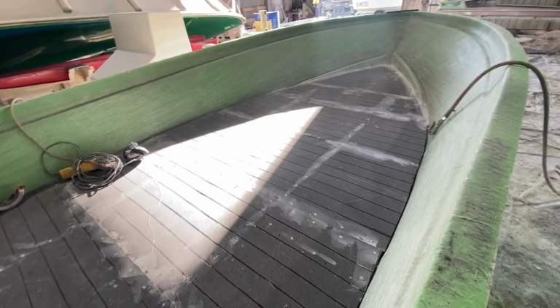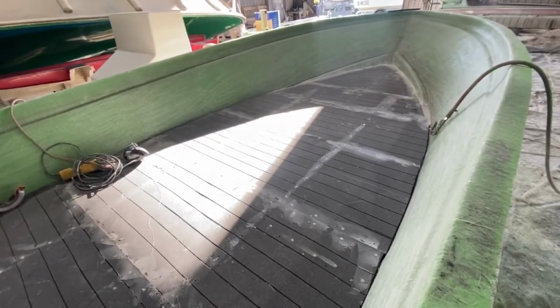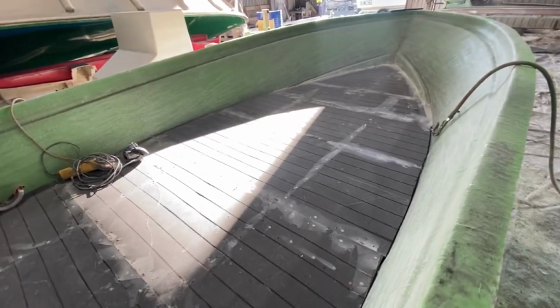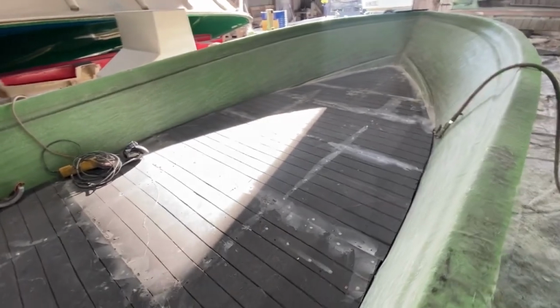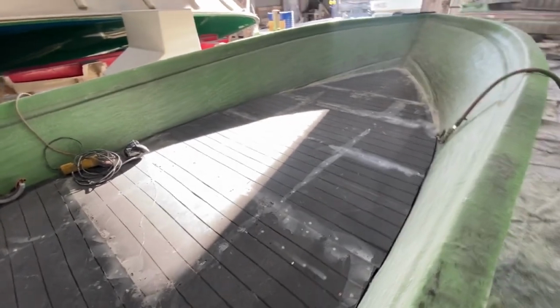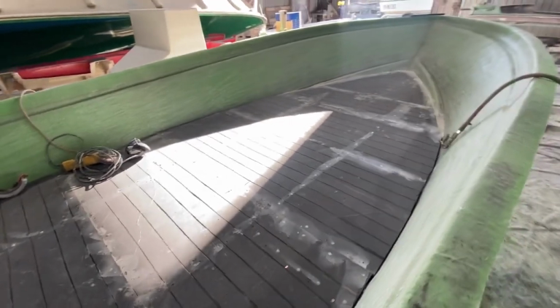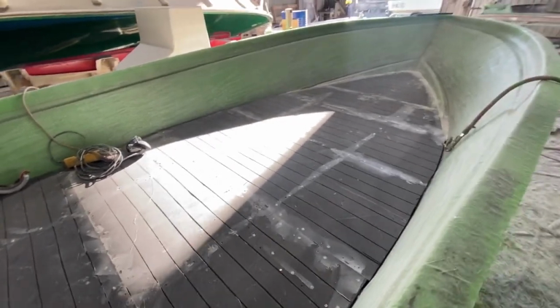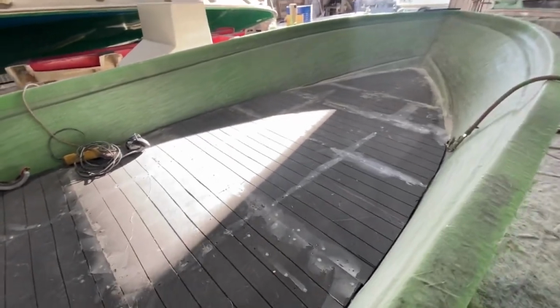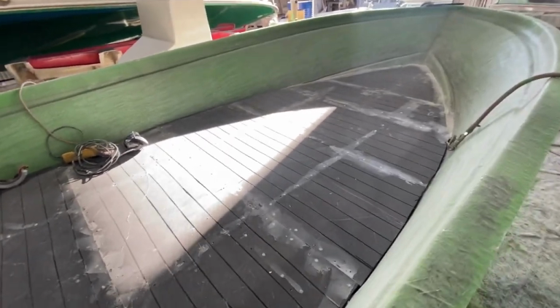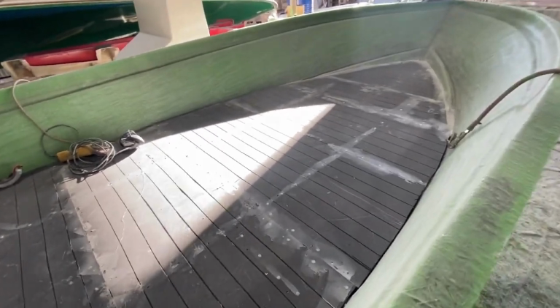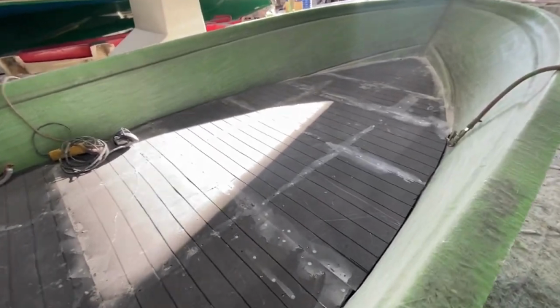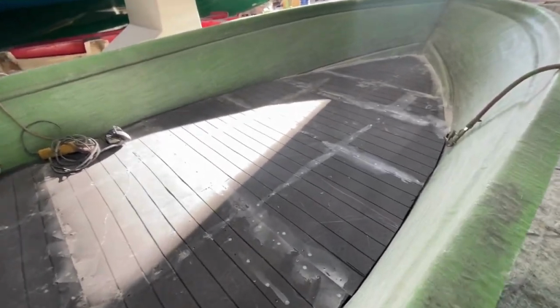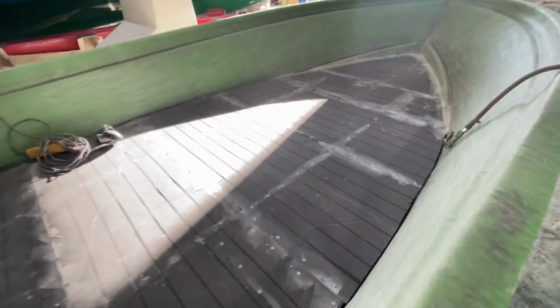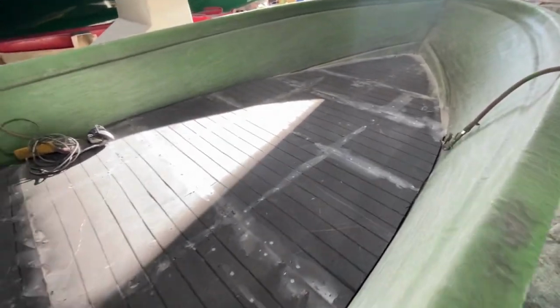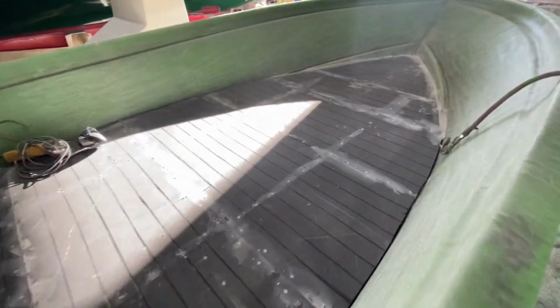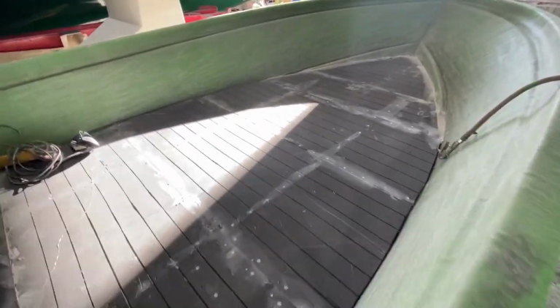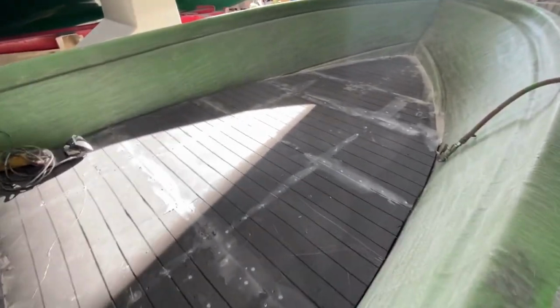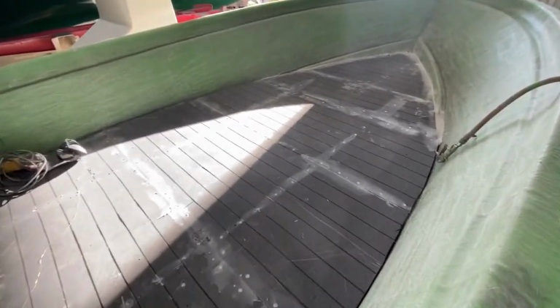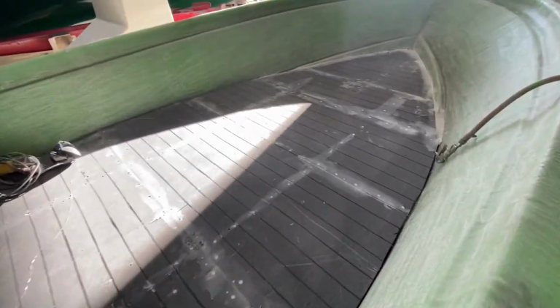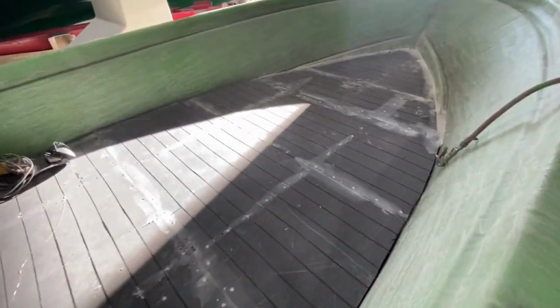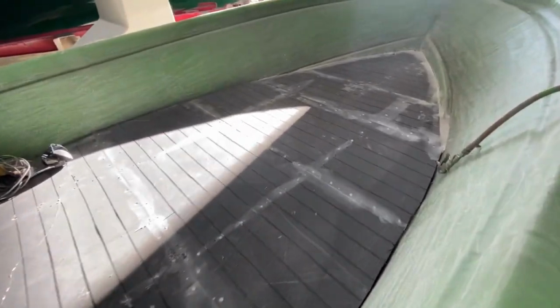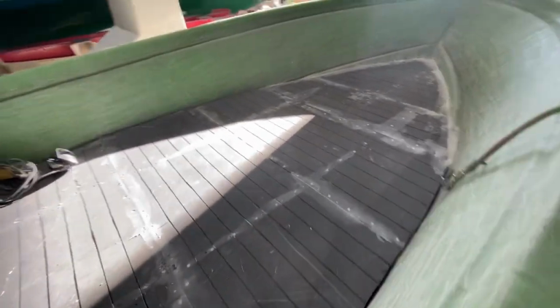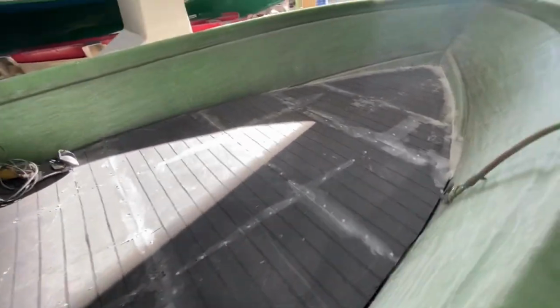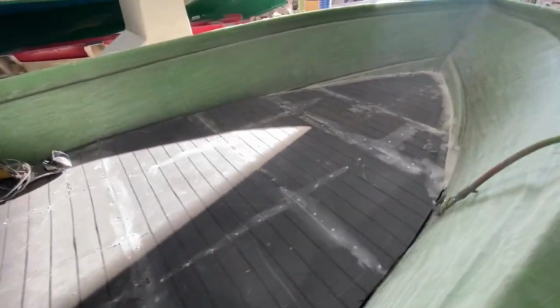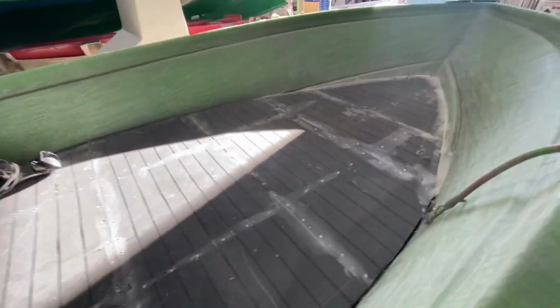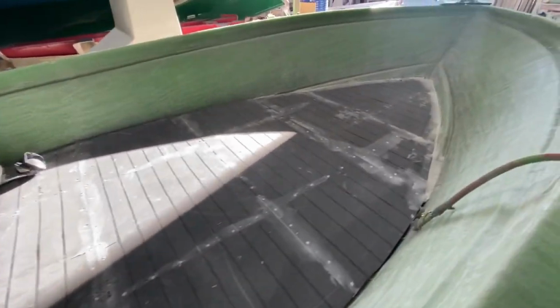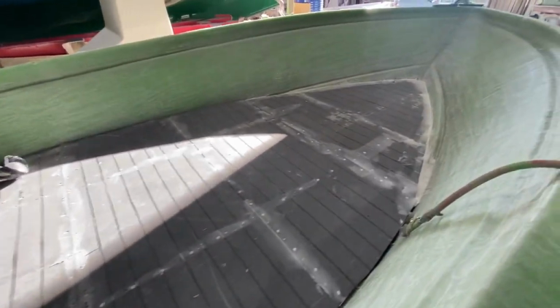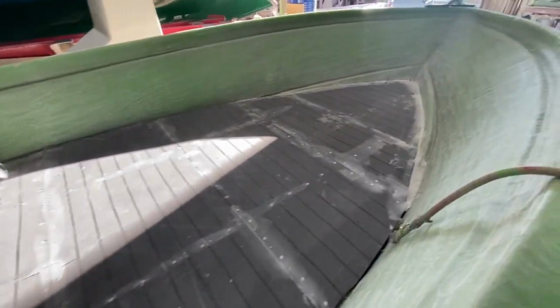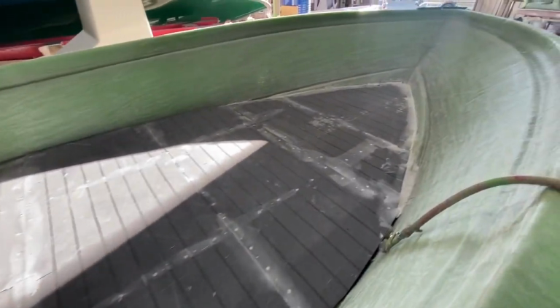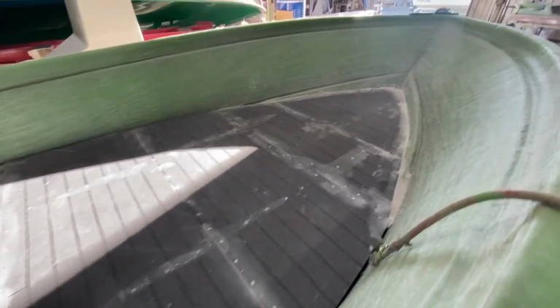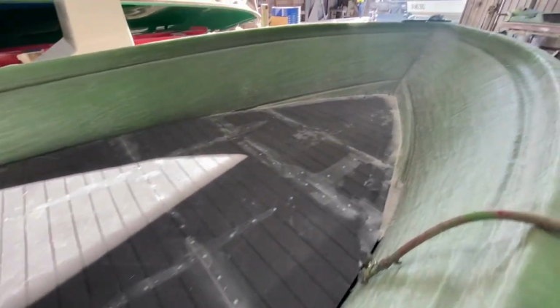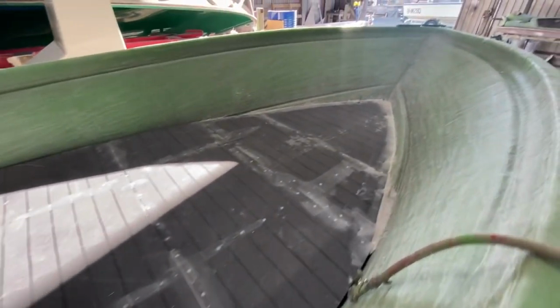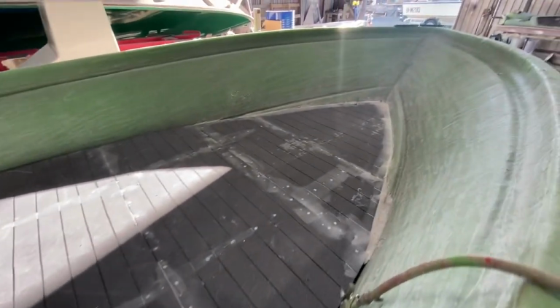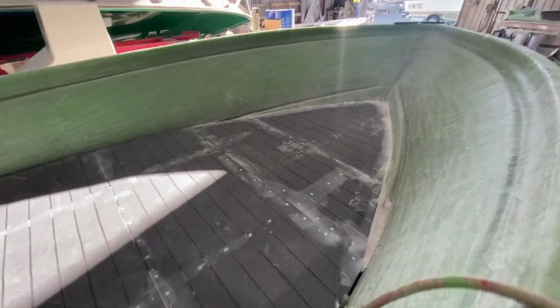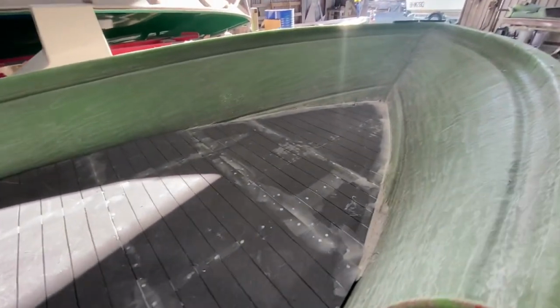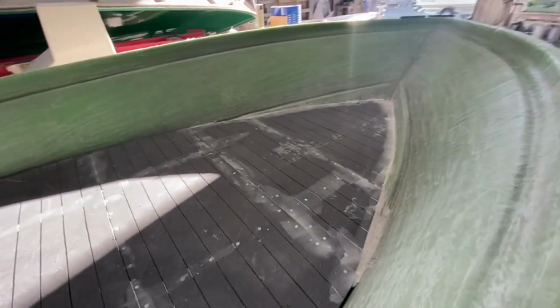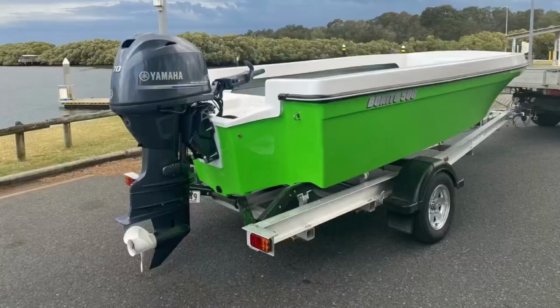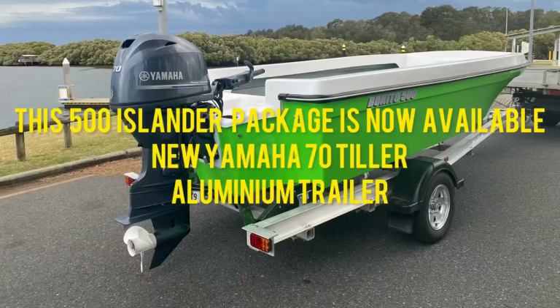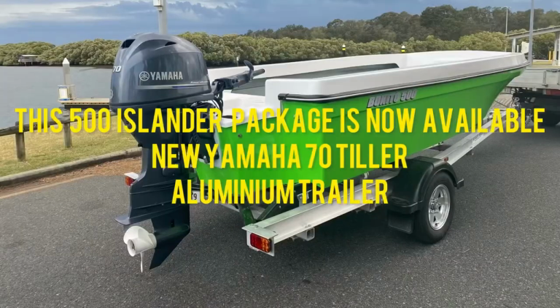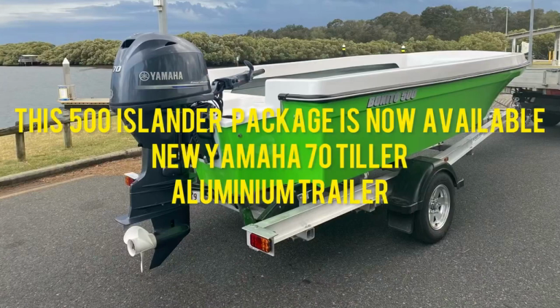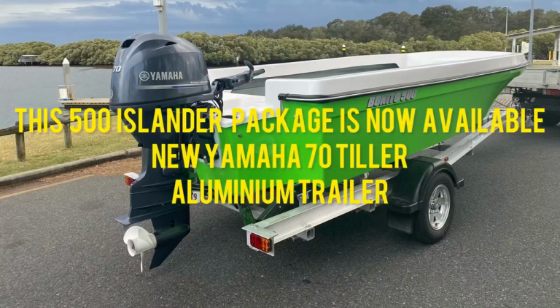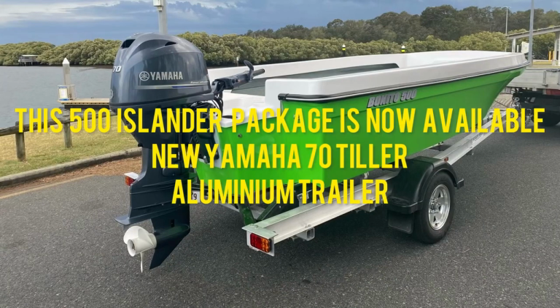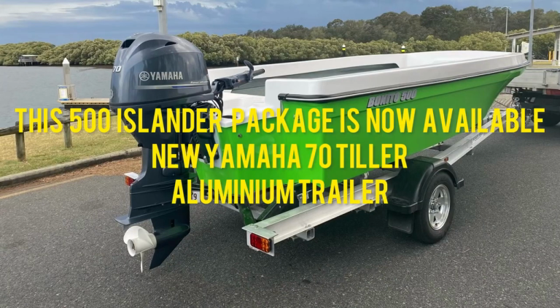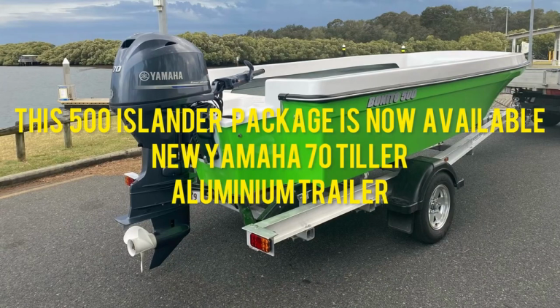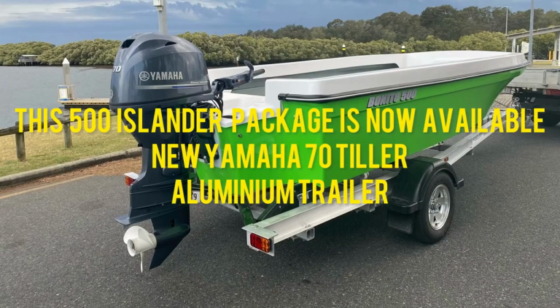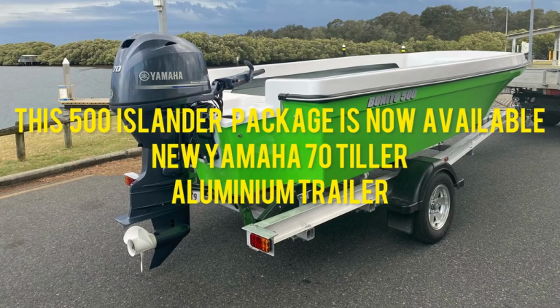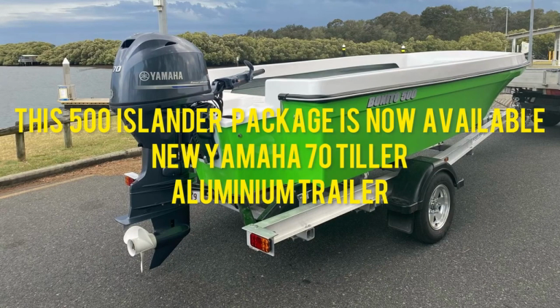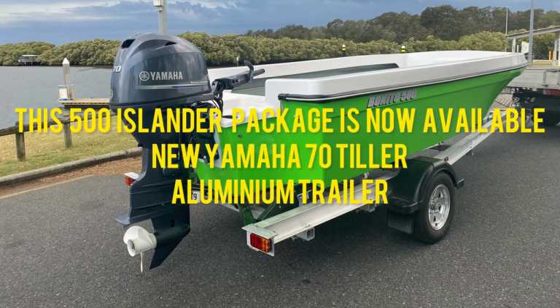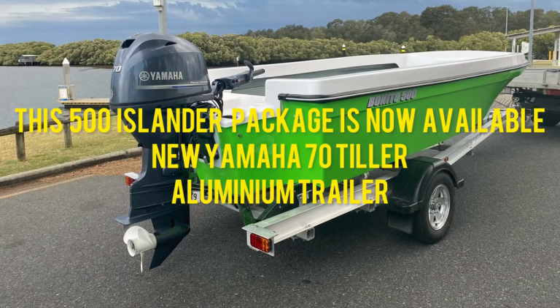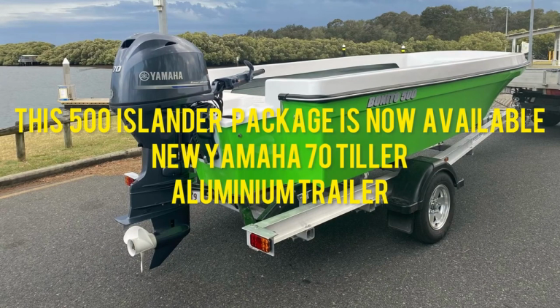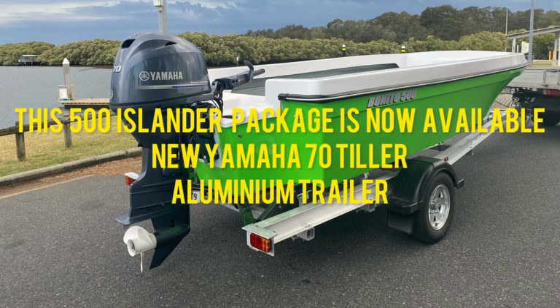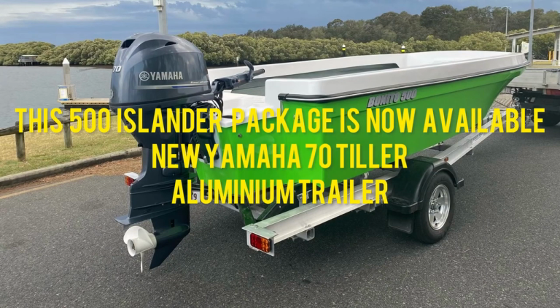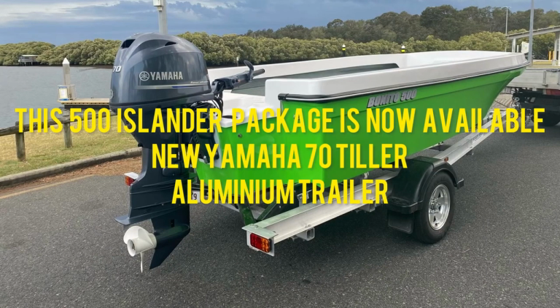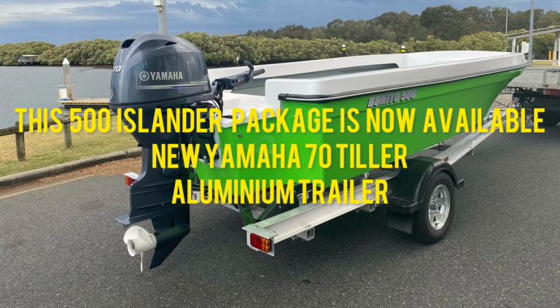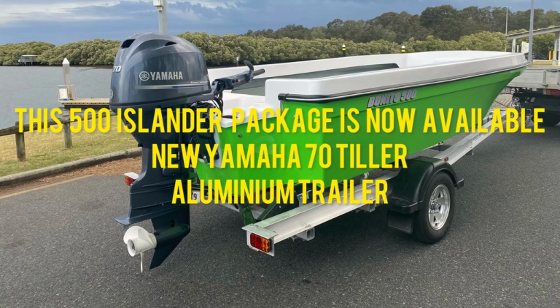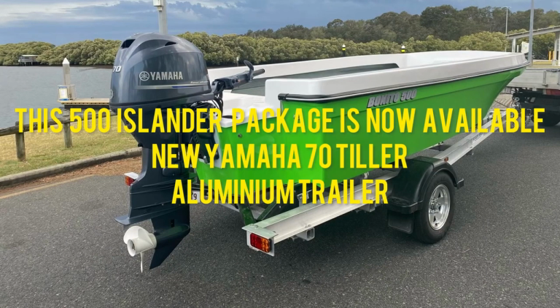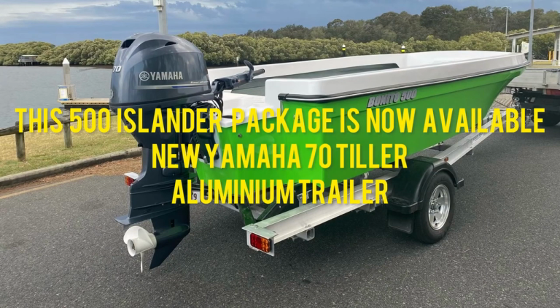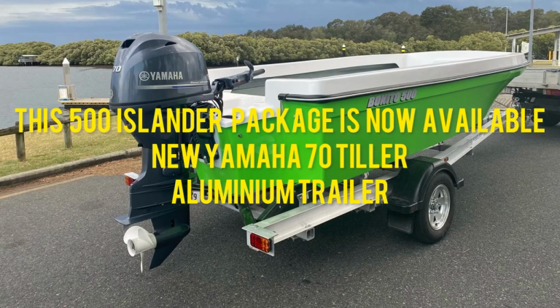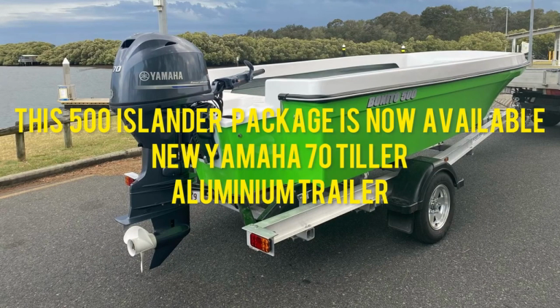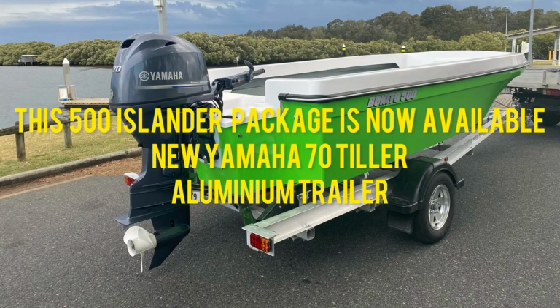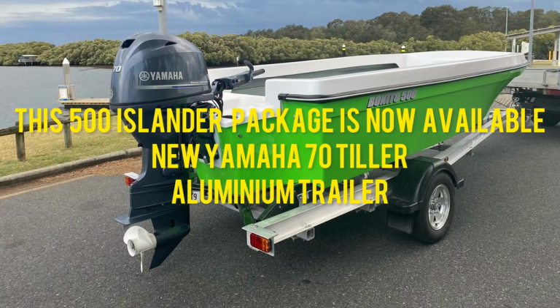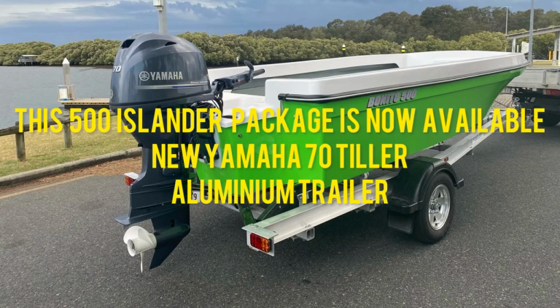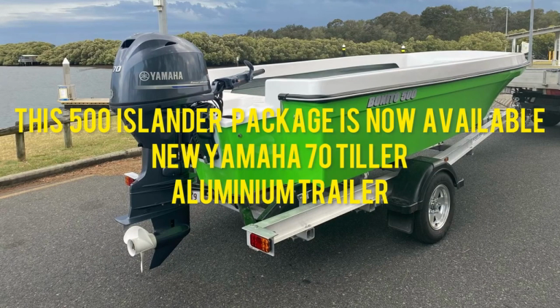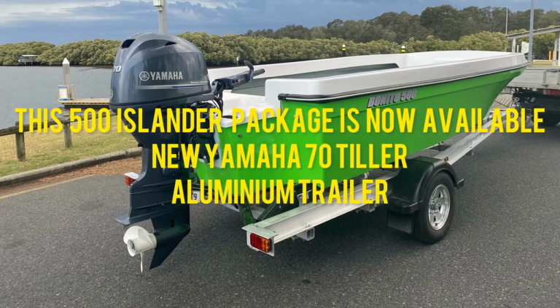We should be out of the mold in a couple of days now, so it won't be long.